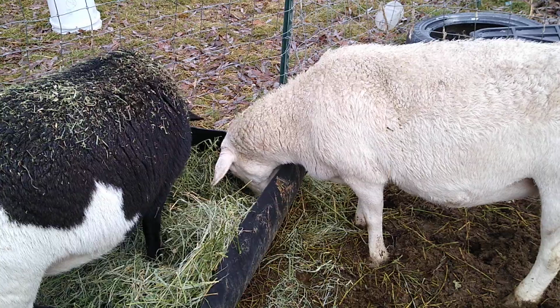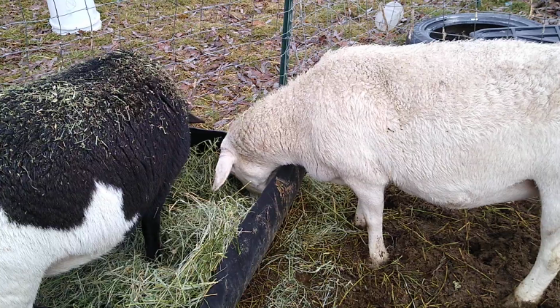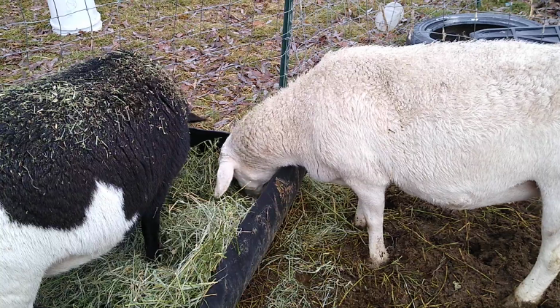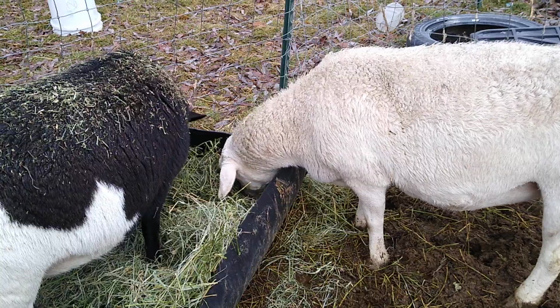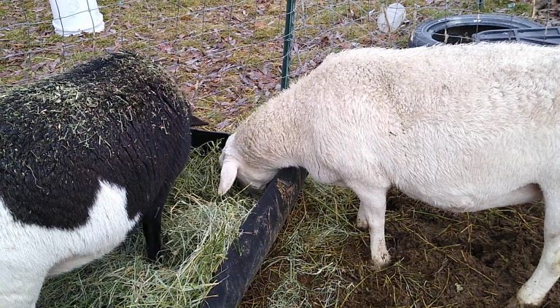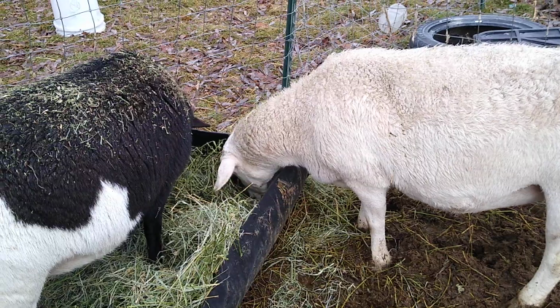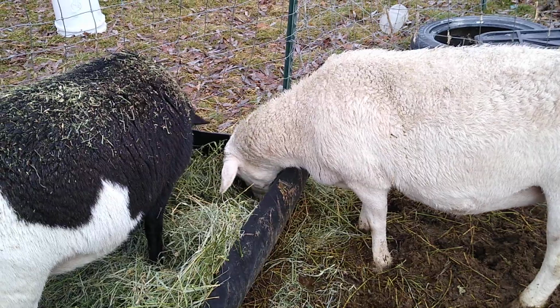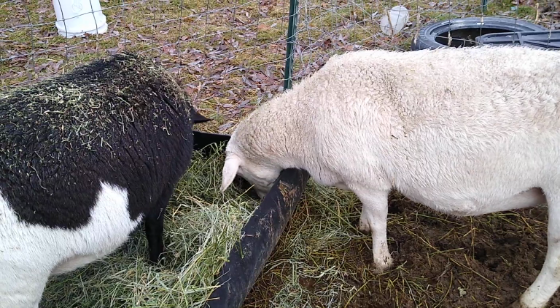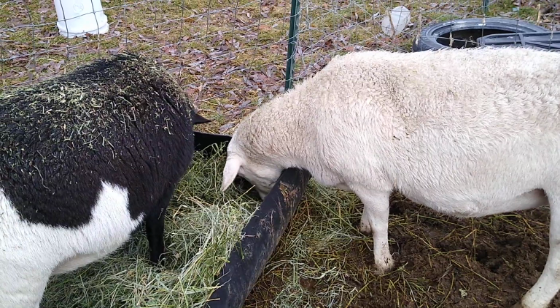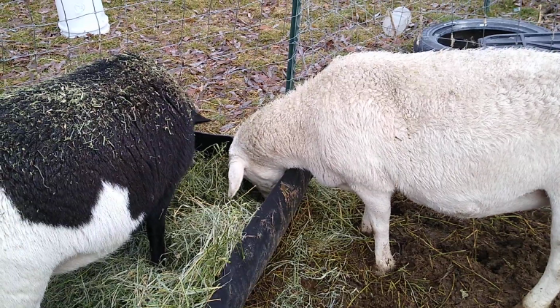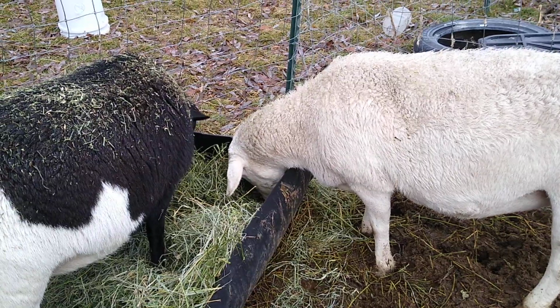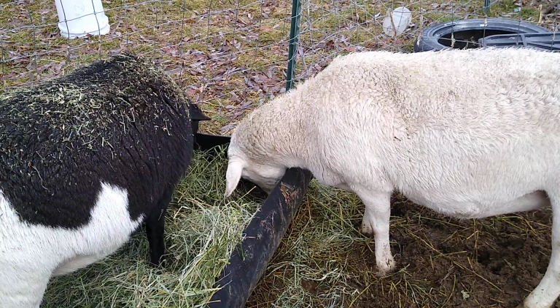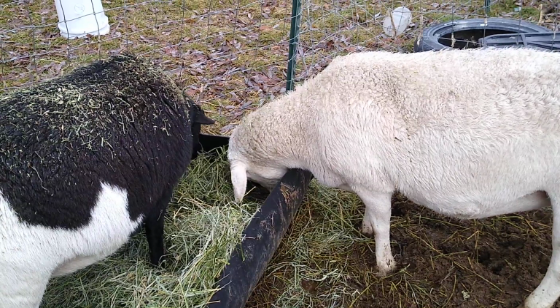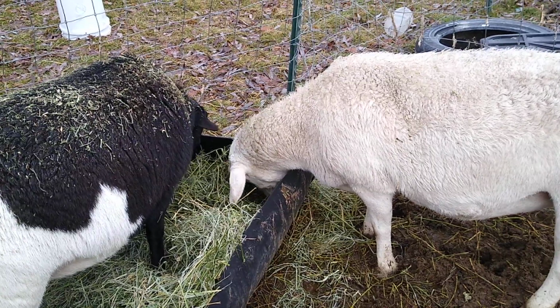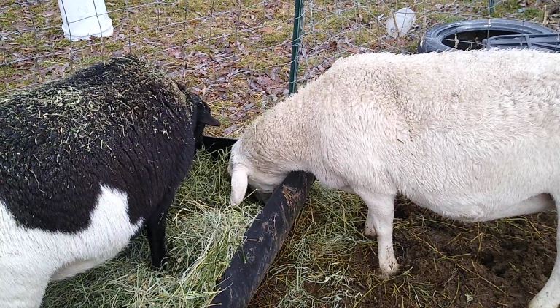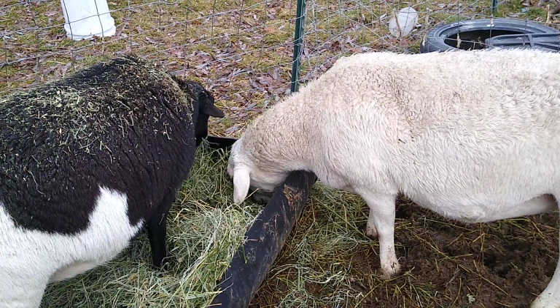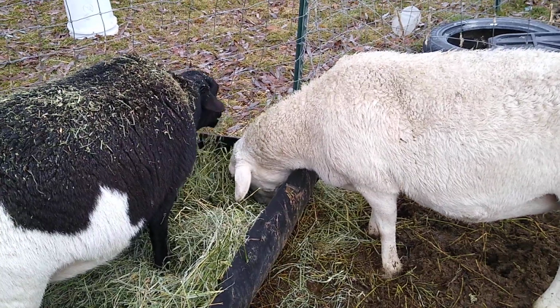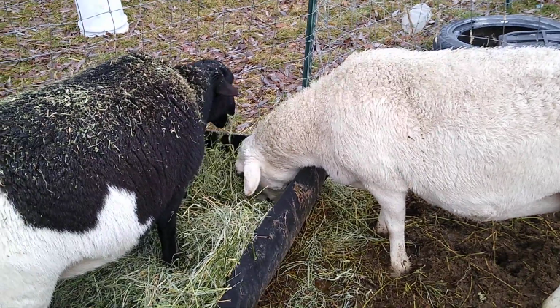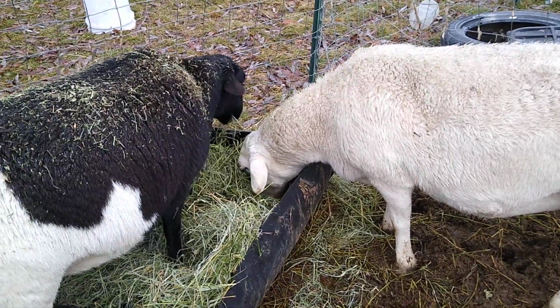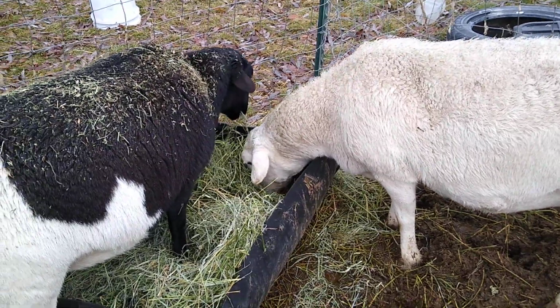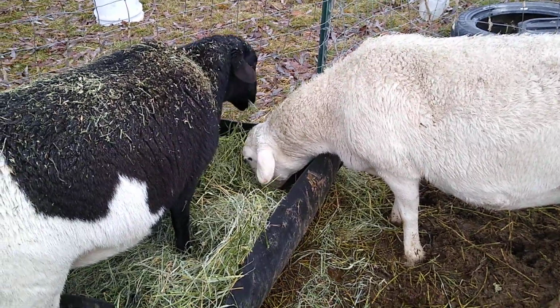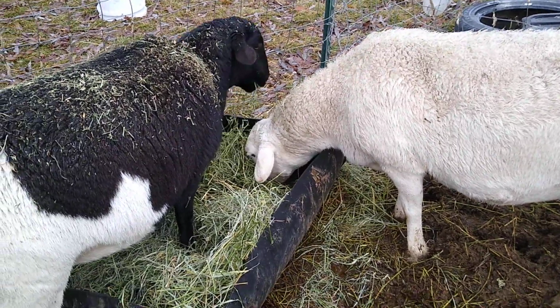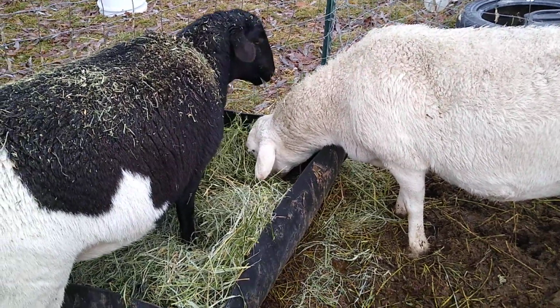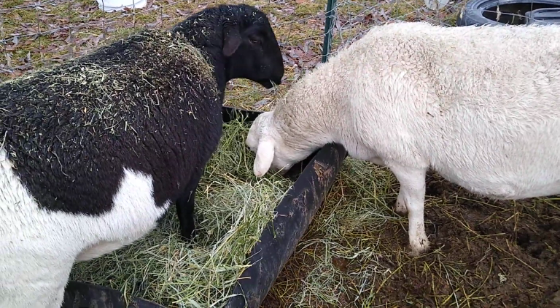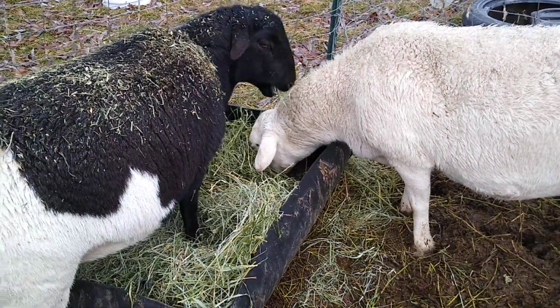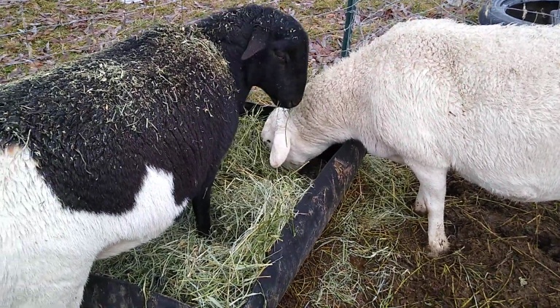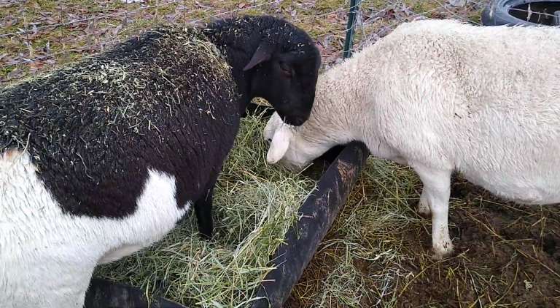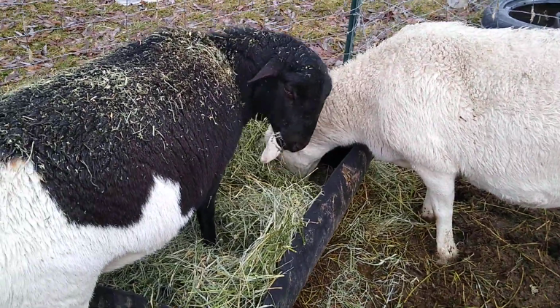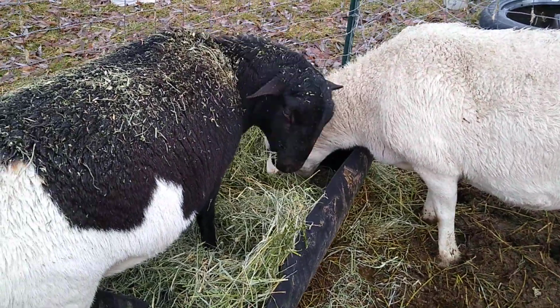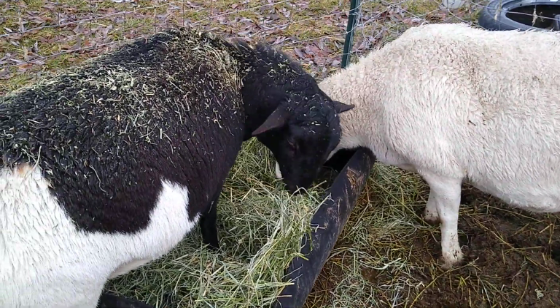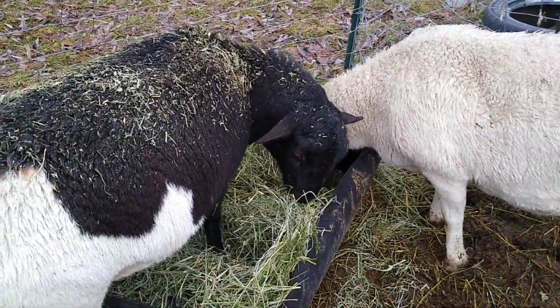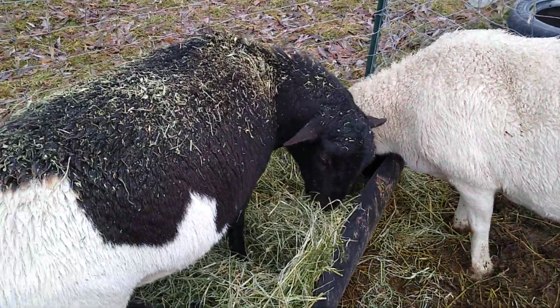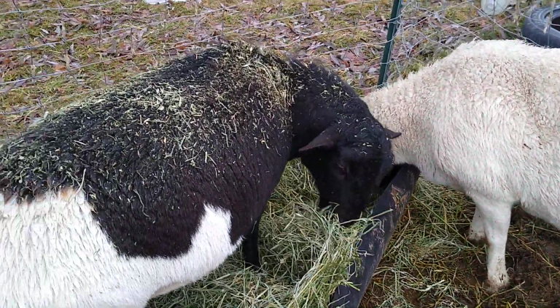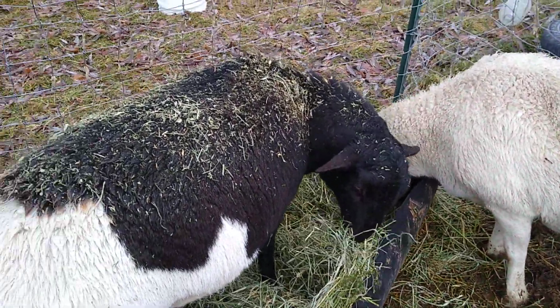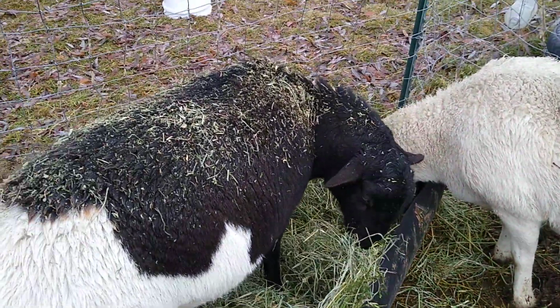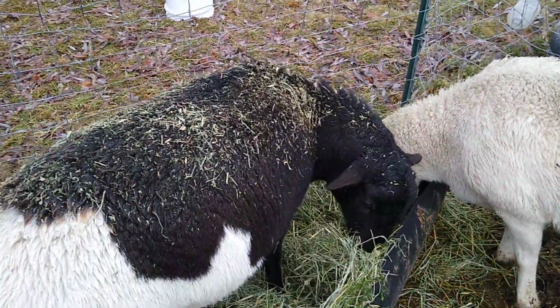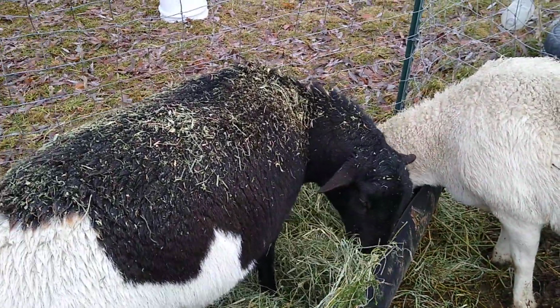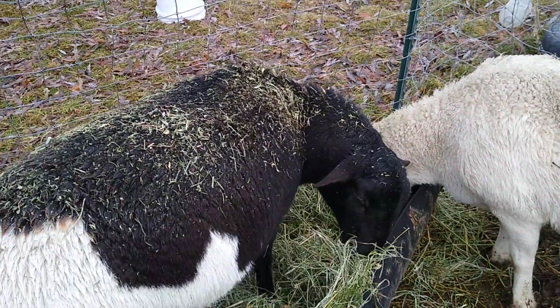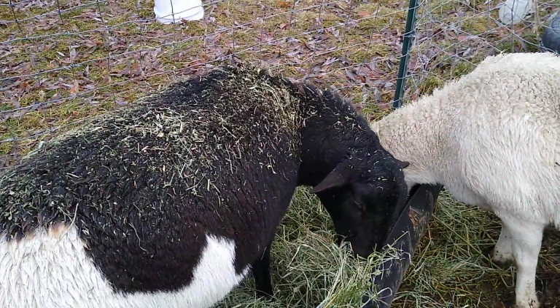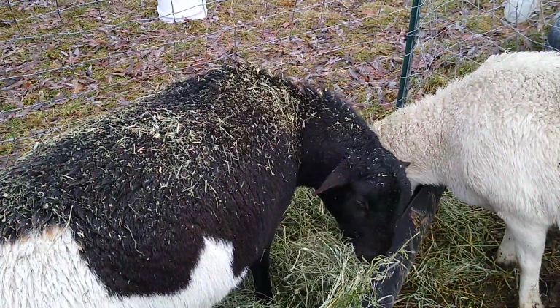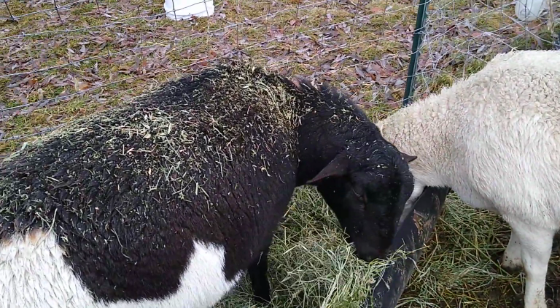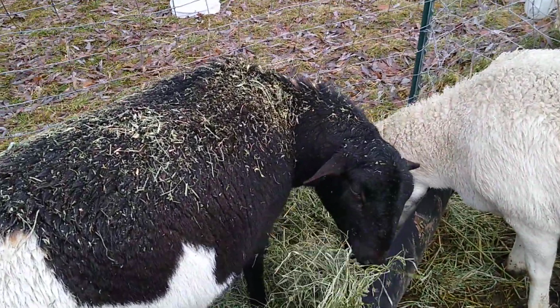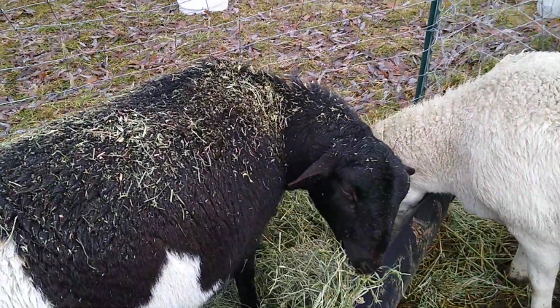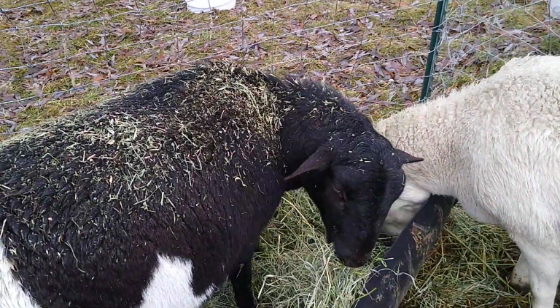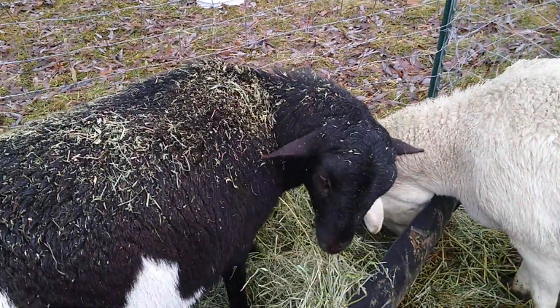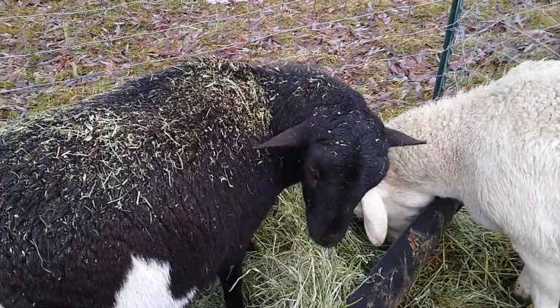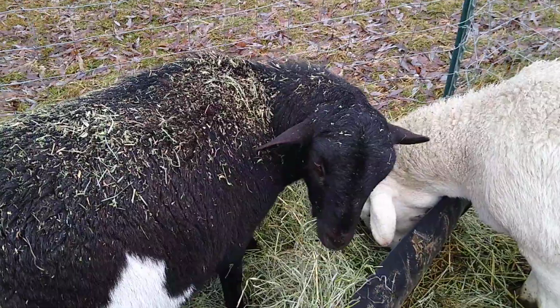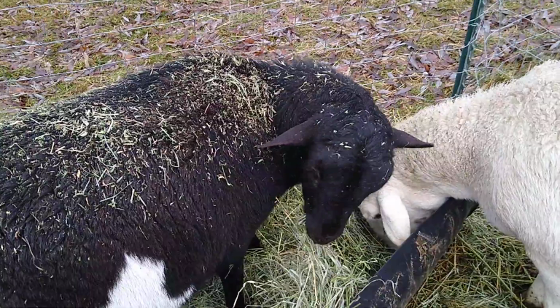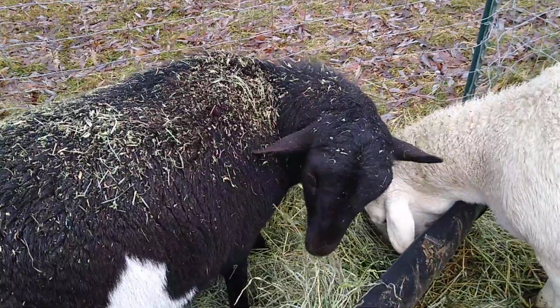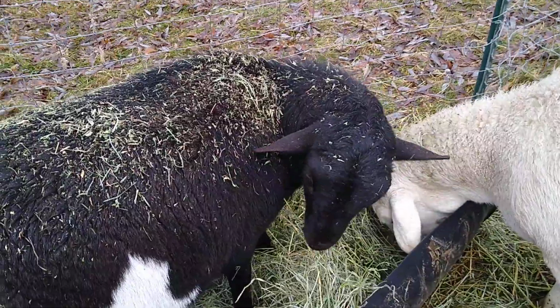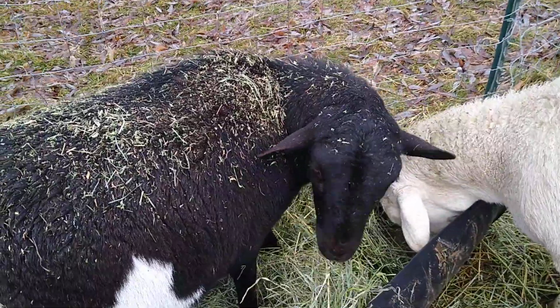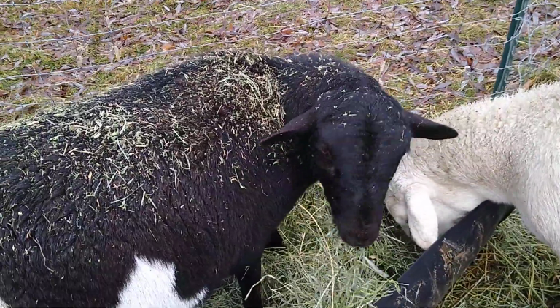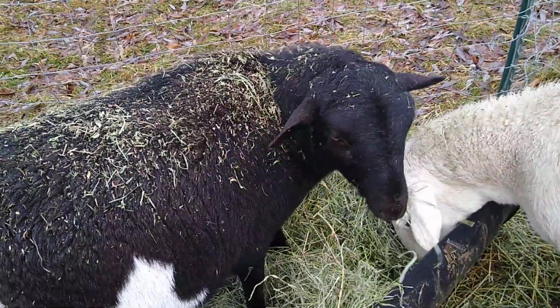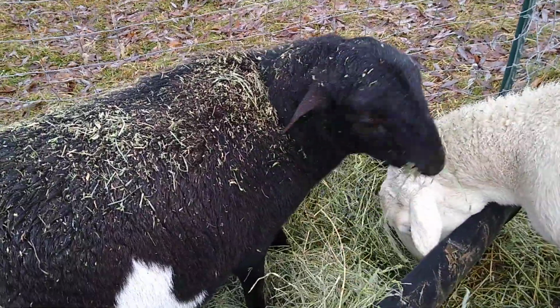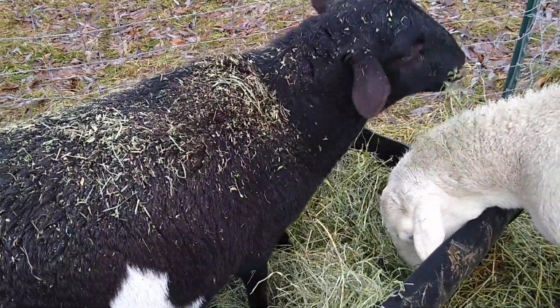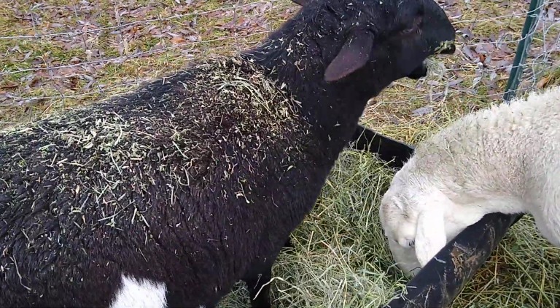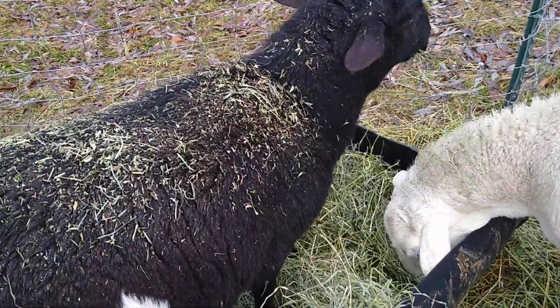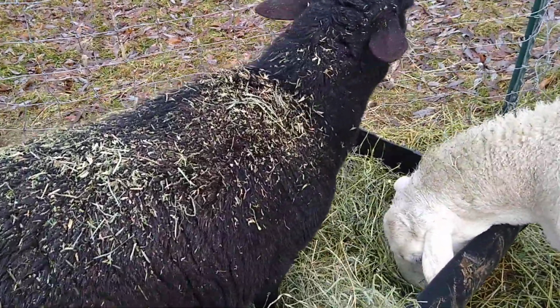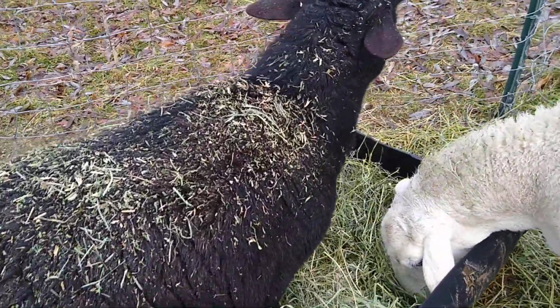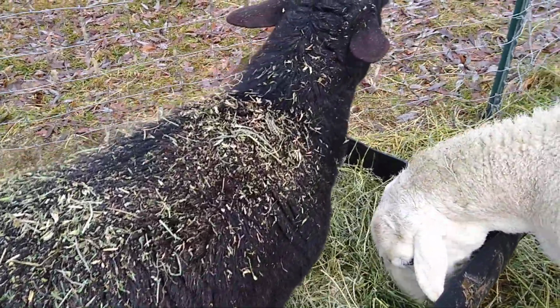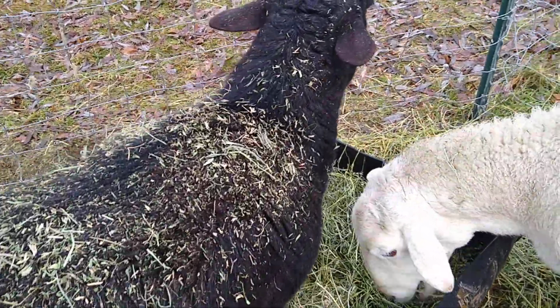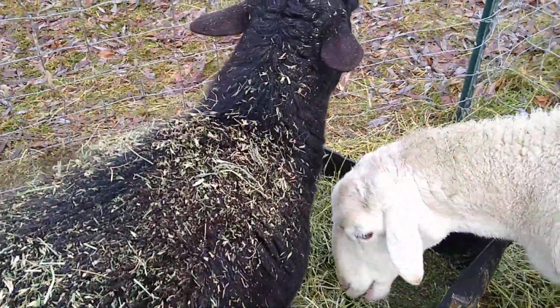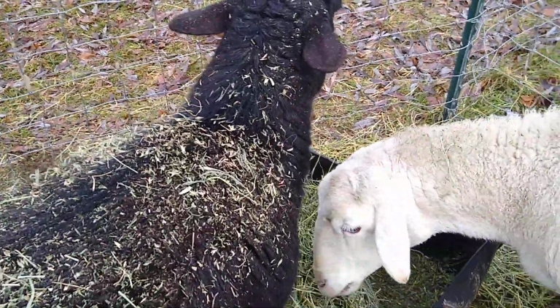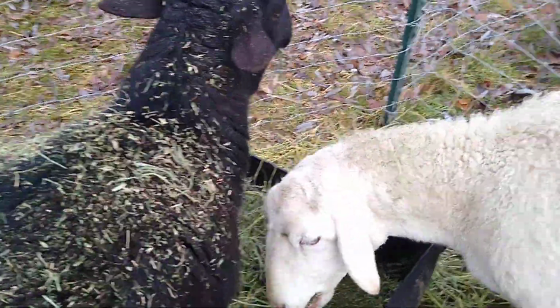Hello and welcome back to Little Rodents. Today we're going to be showing you our sheep. This one, it's a boy. We have not named him.